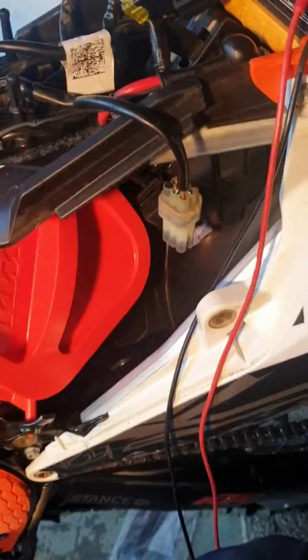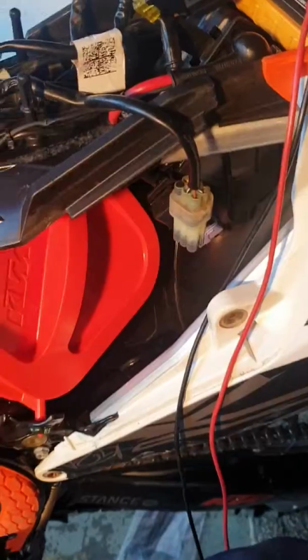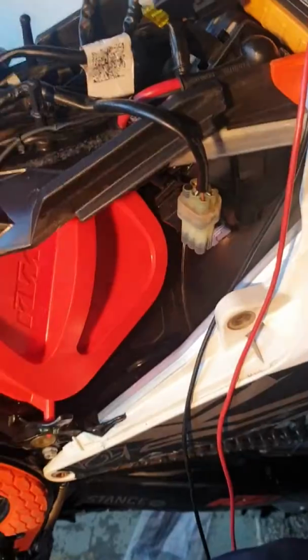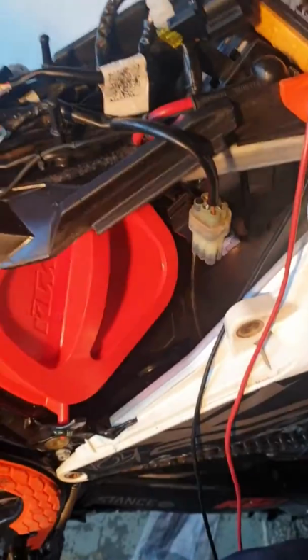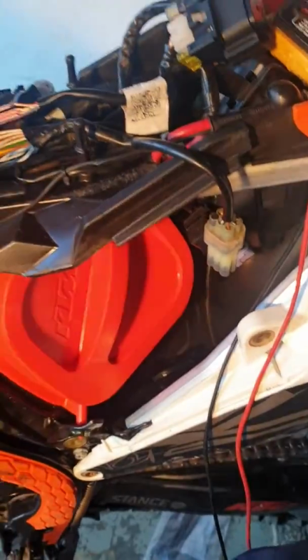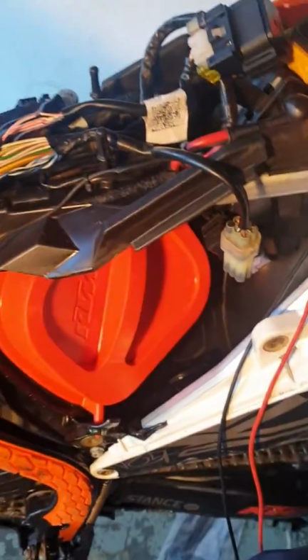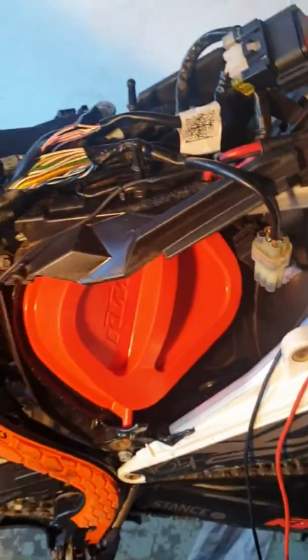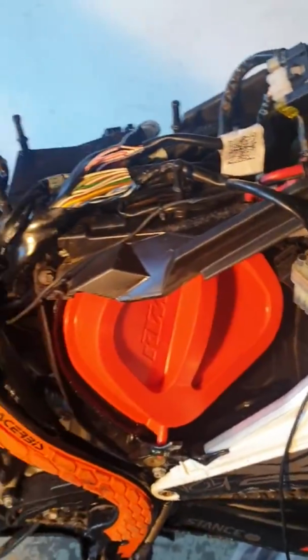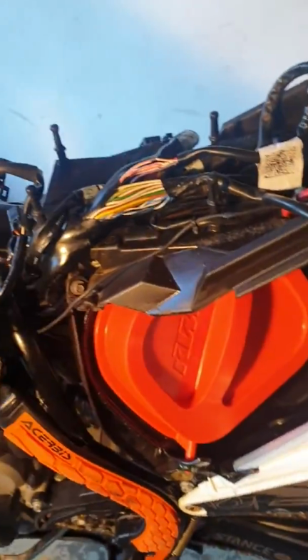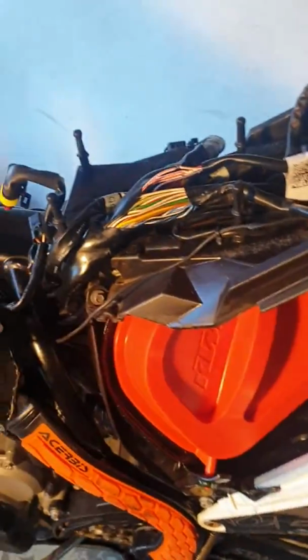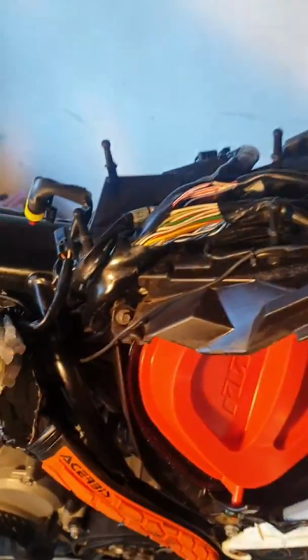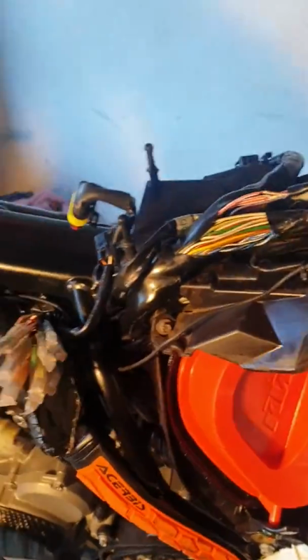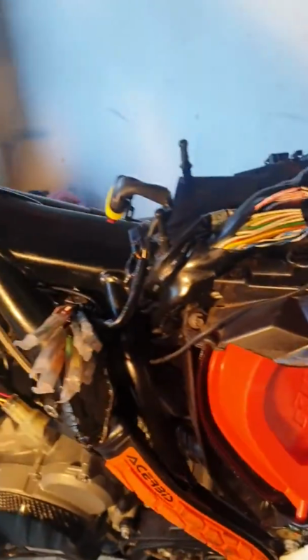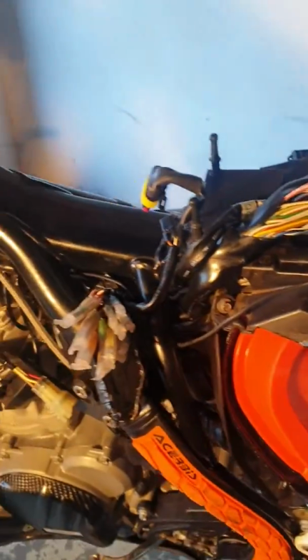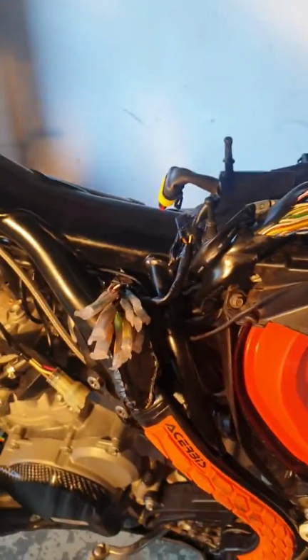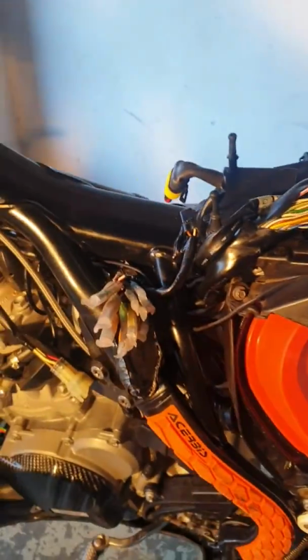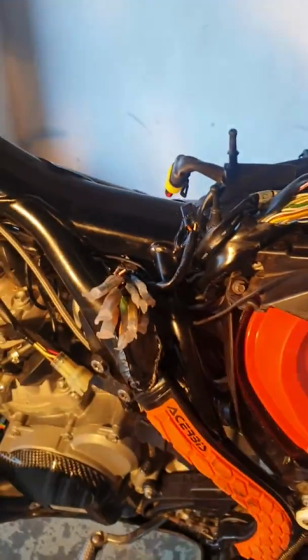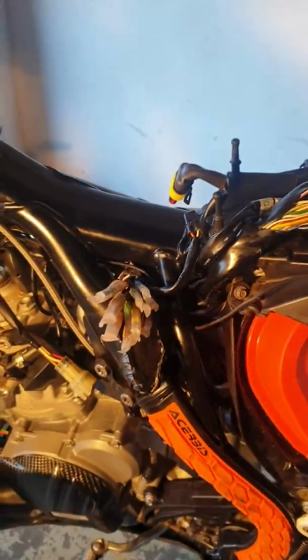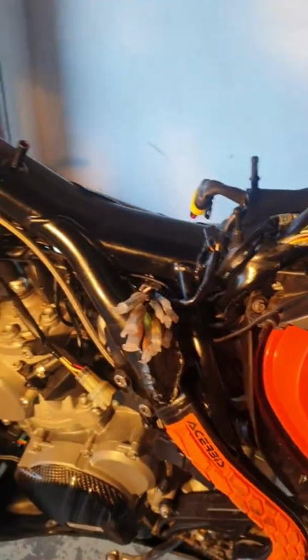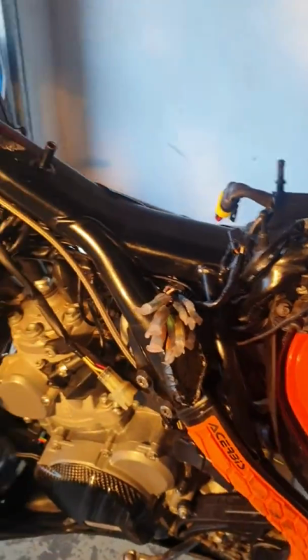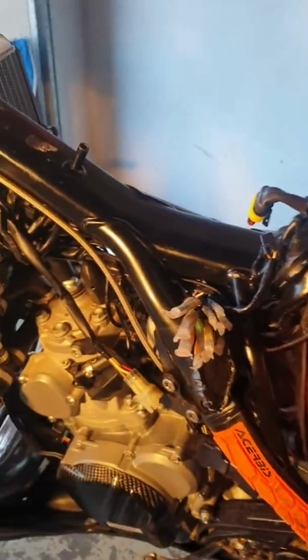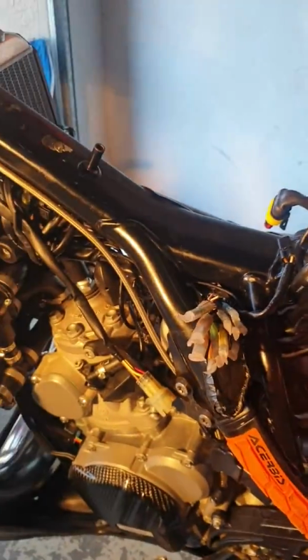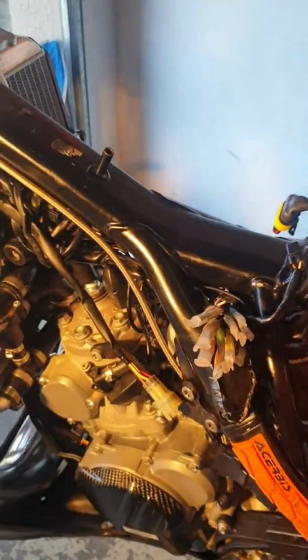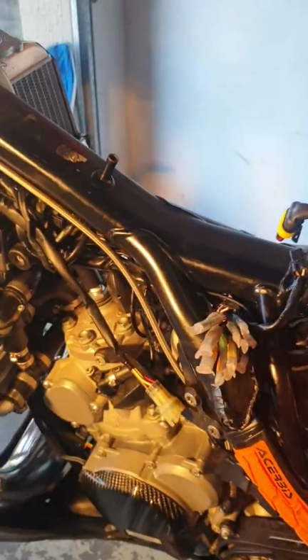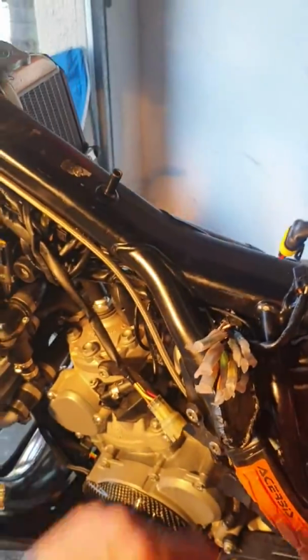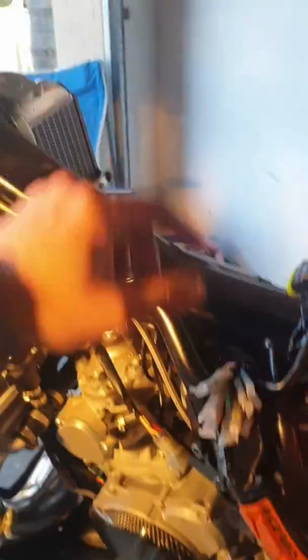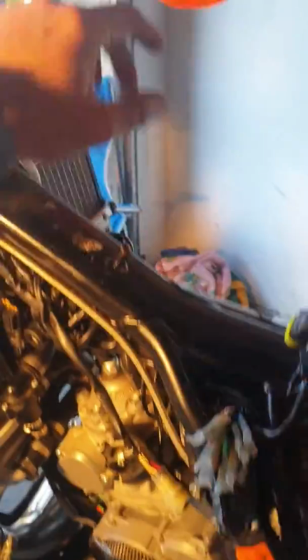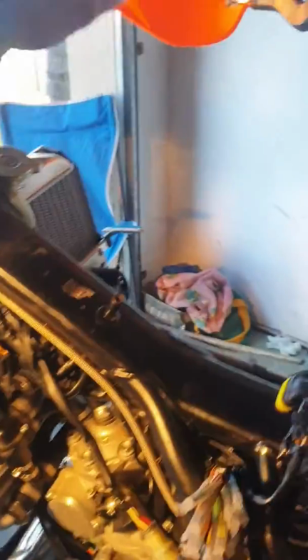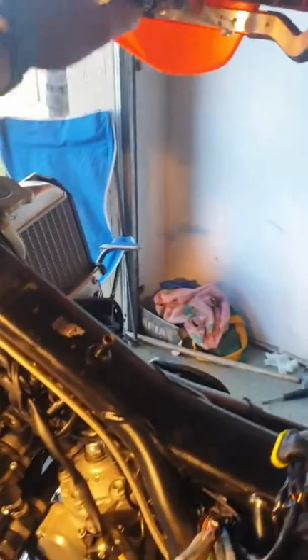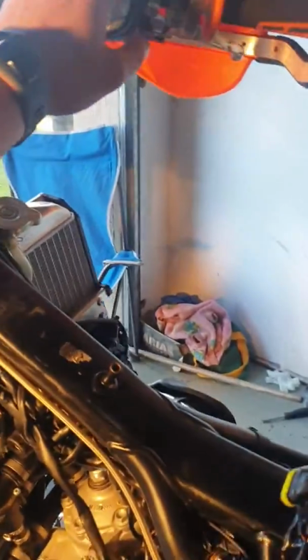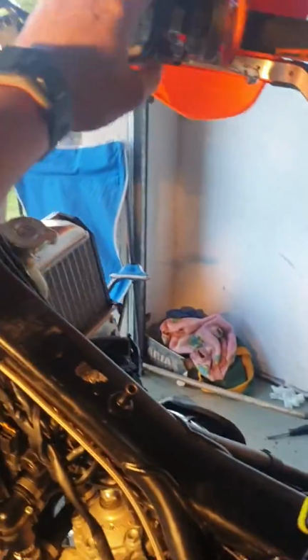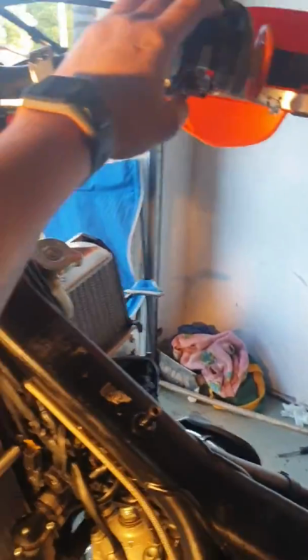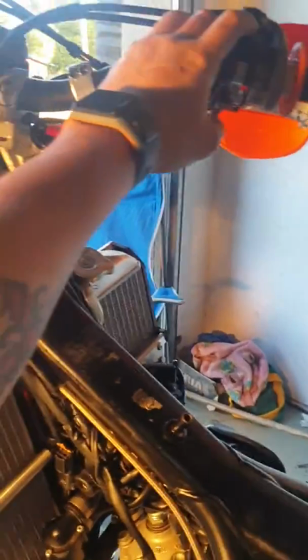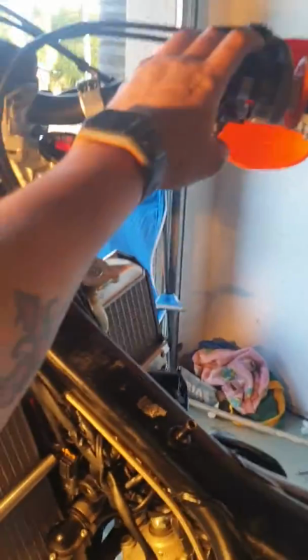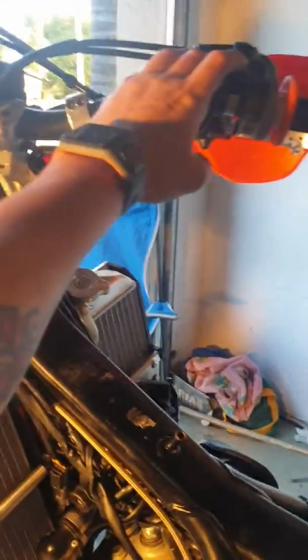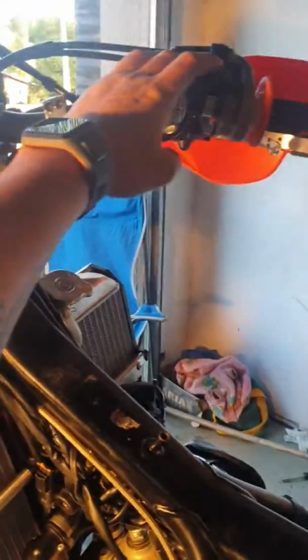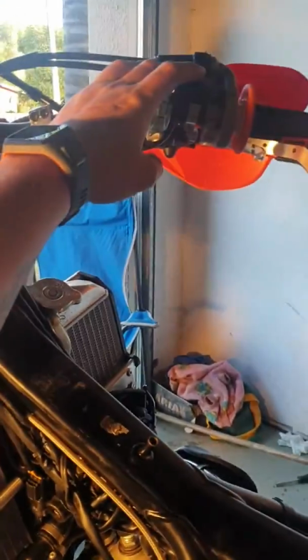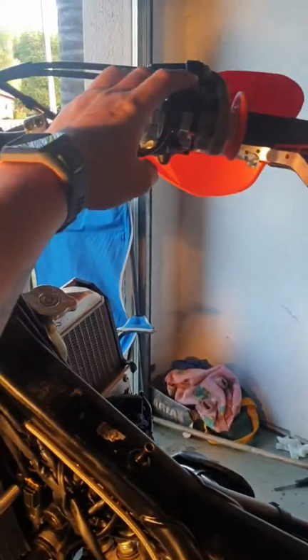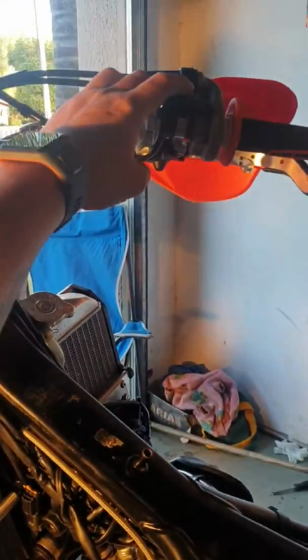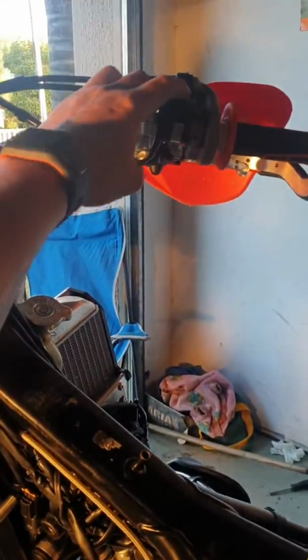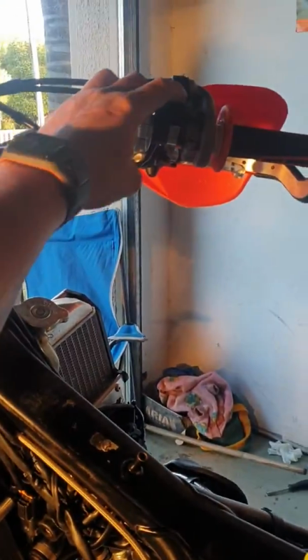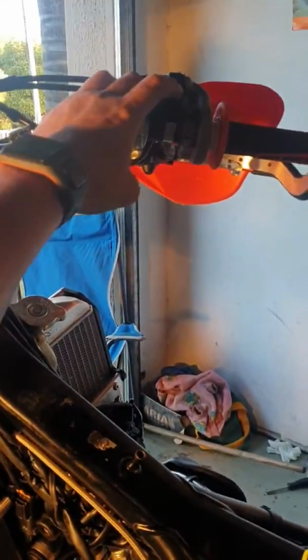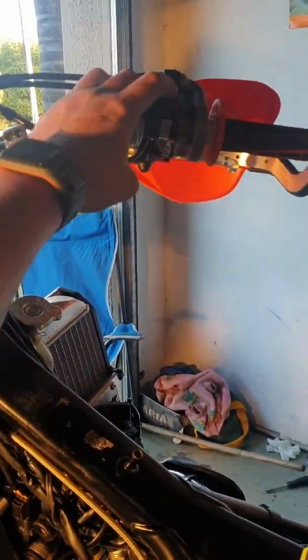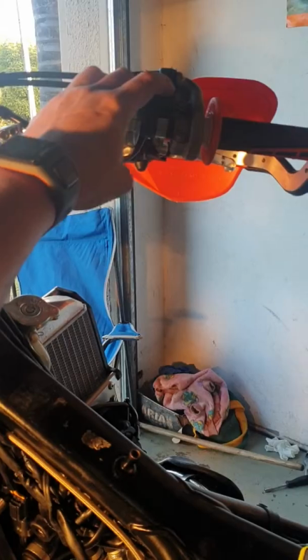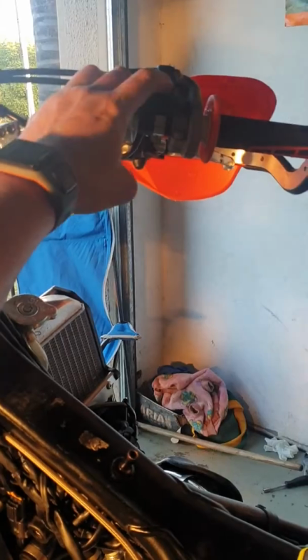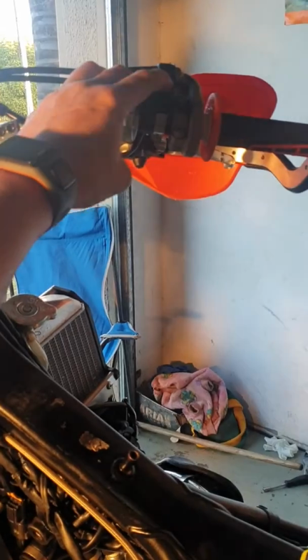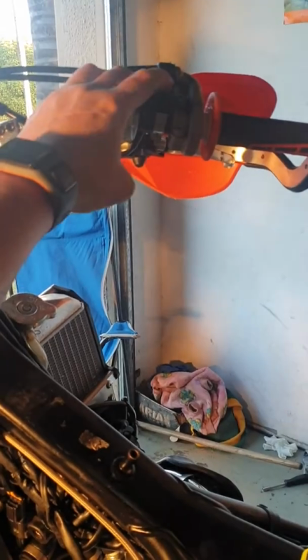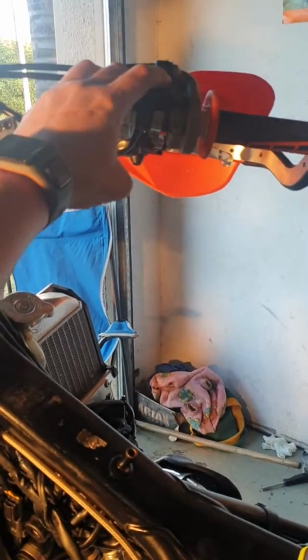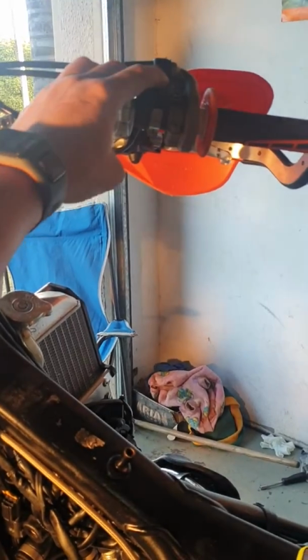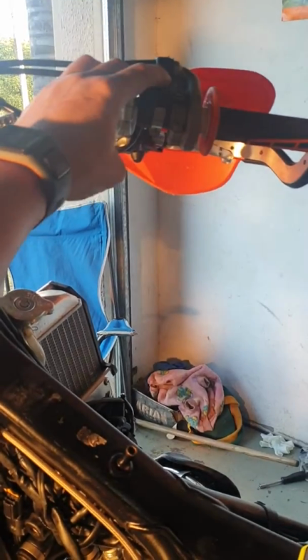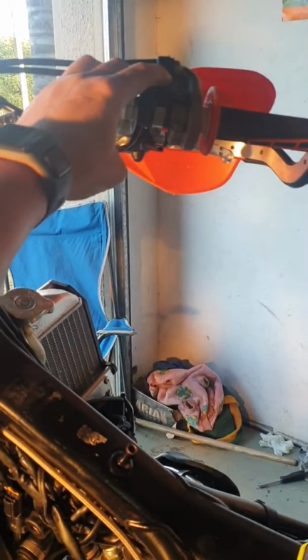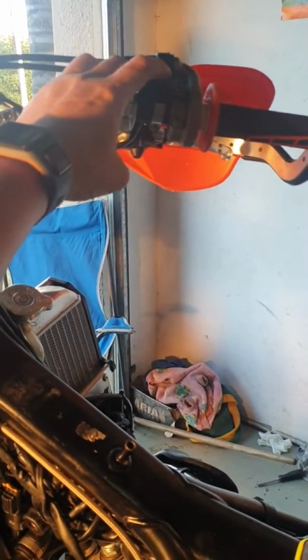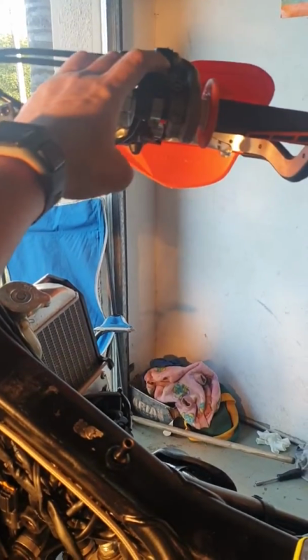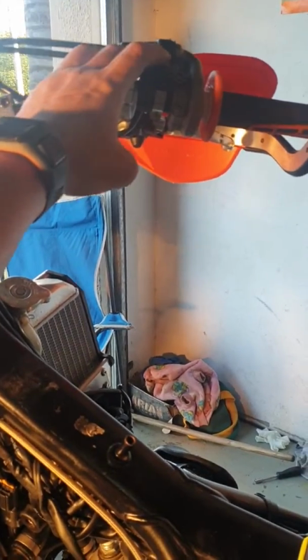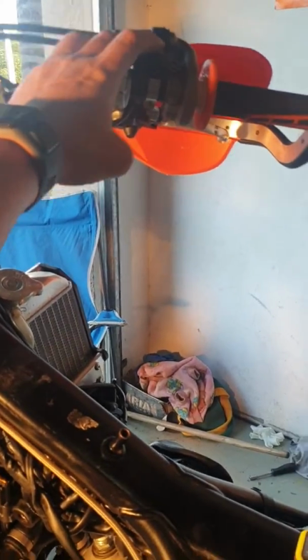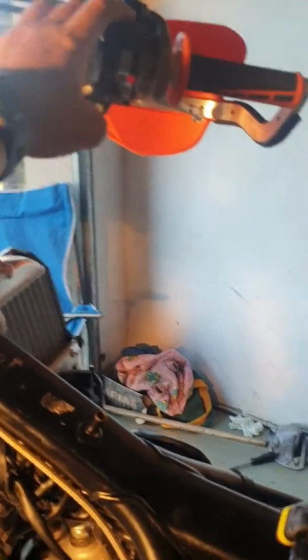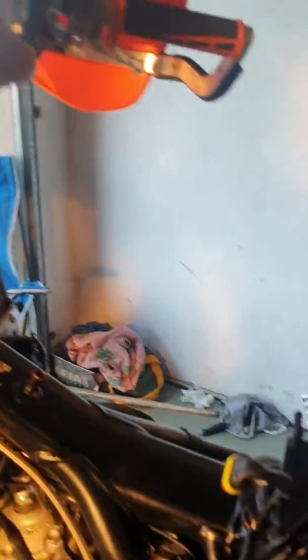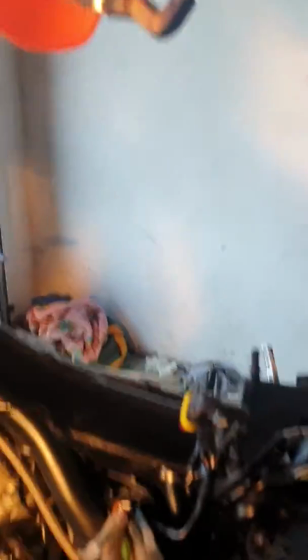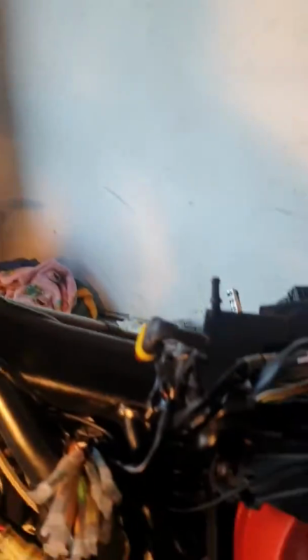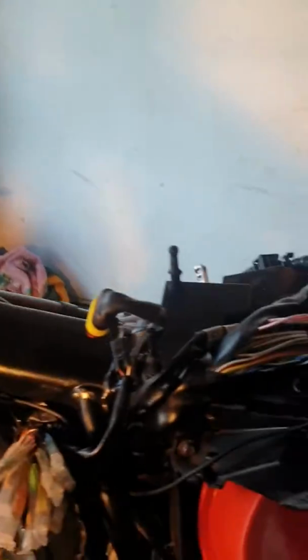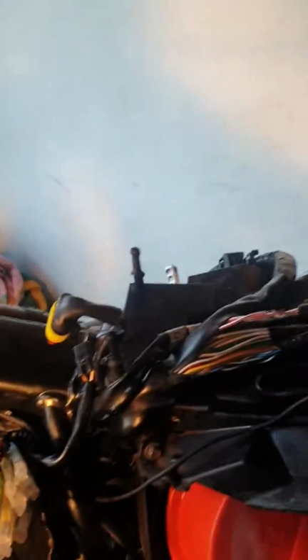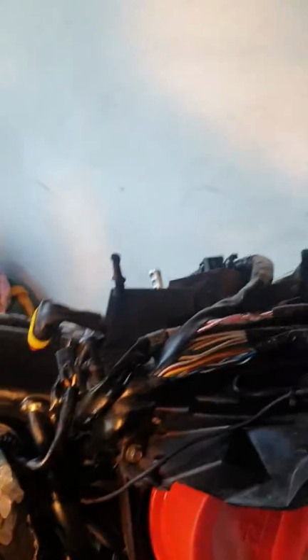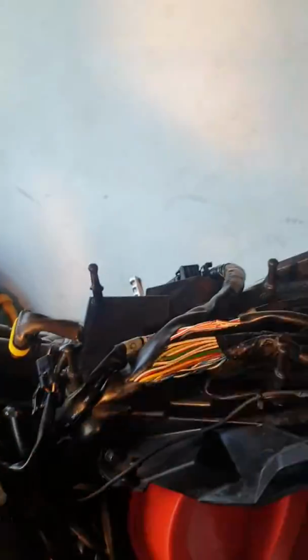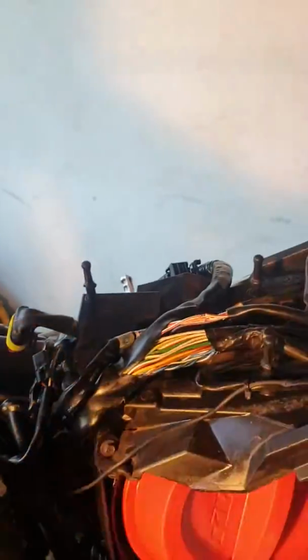Hi guys, I had an issue with my bike, a TPI 300. The electric start doesn't work.